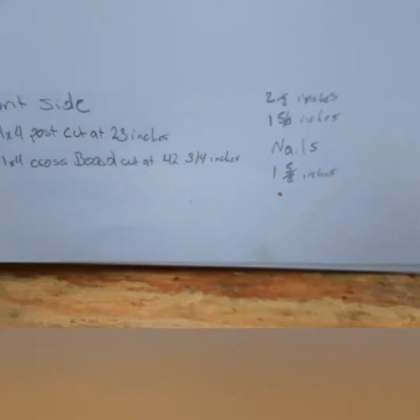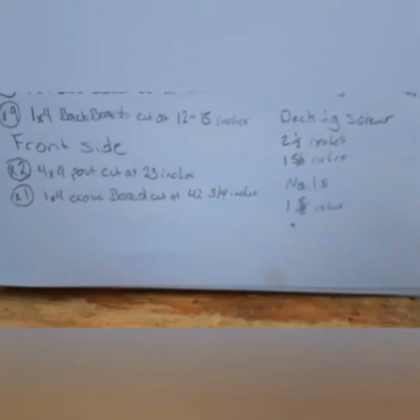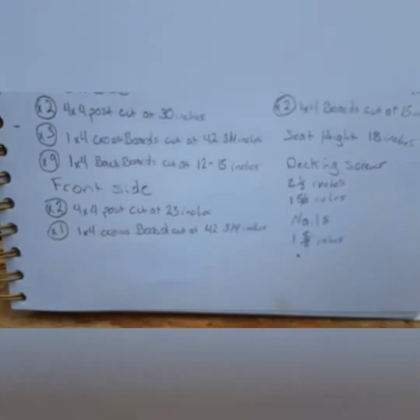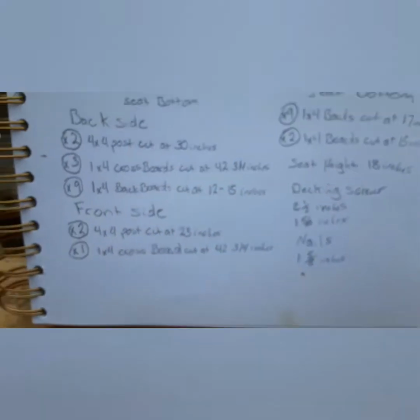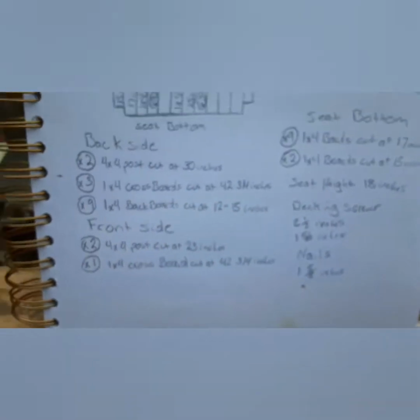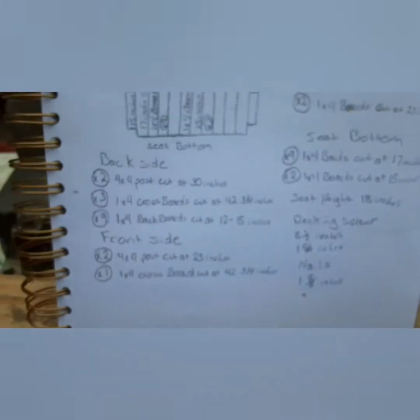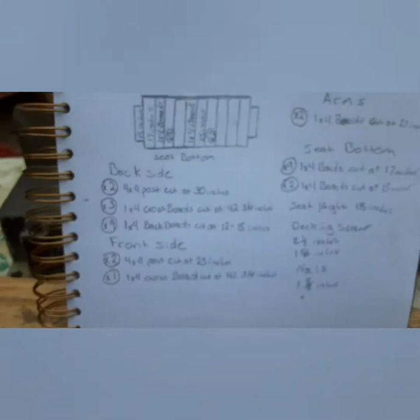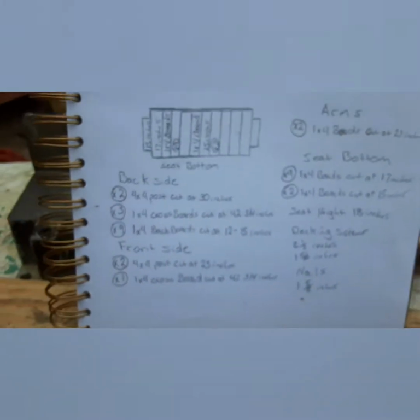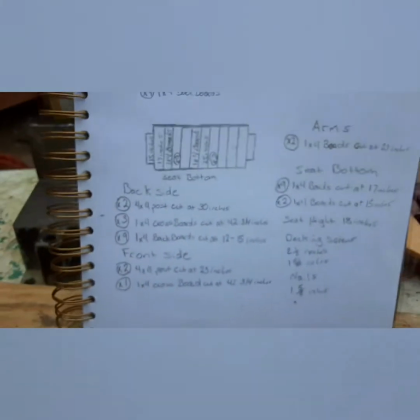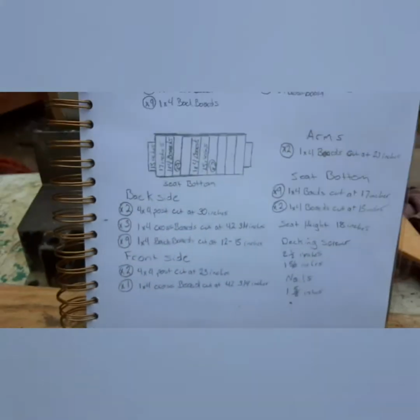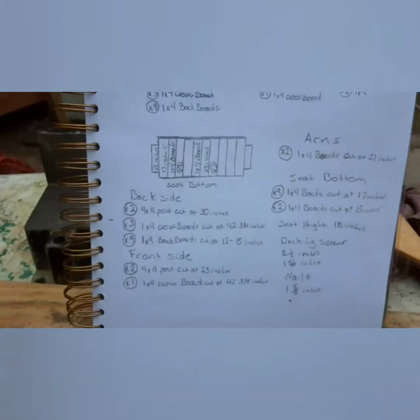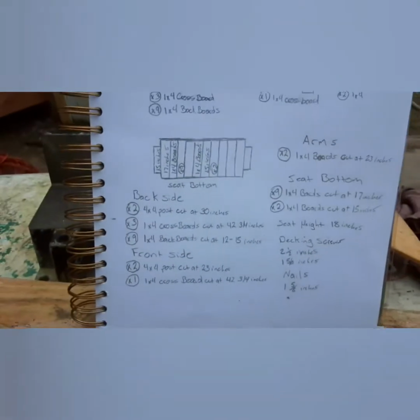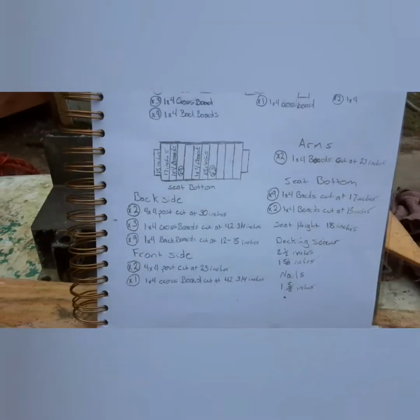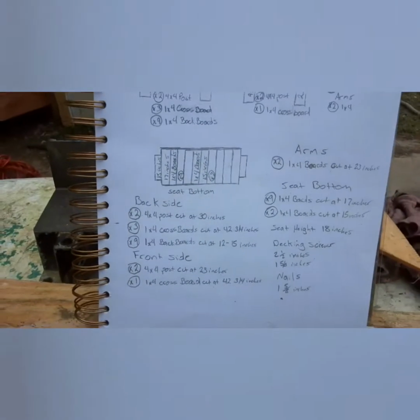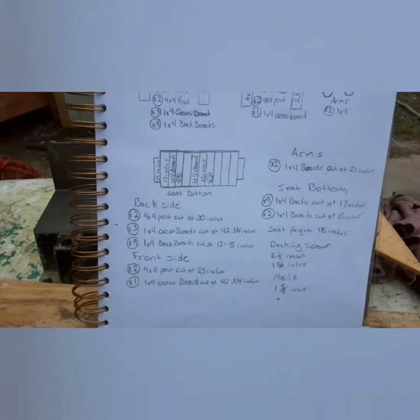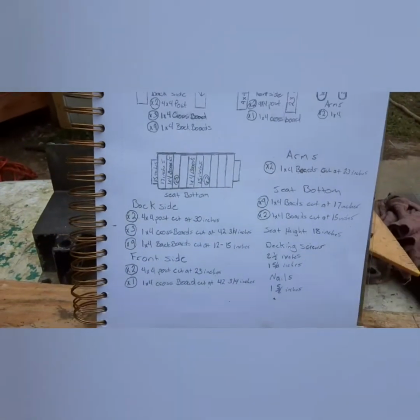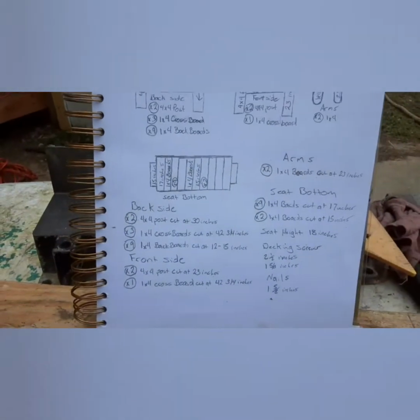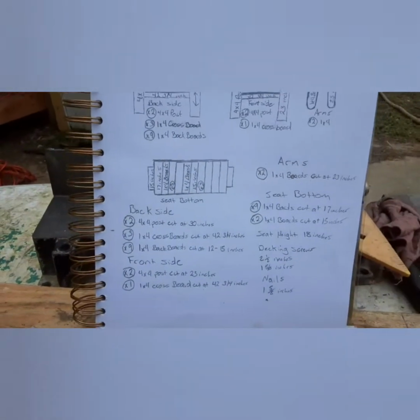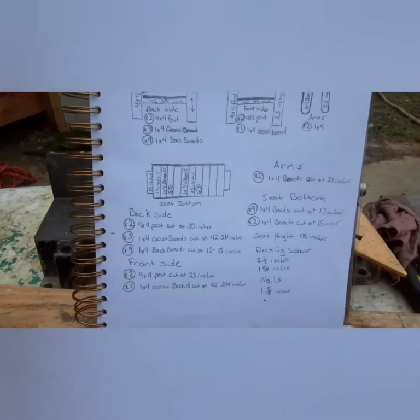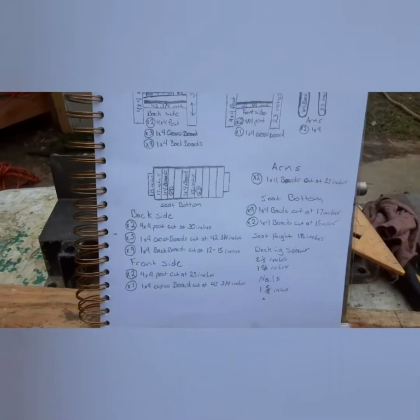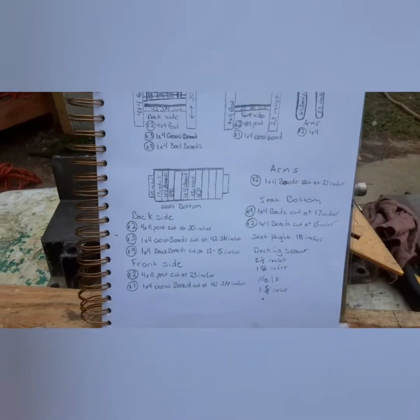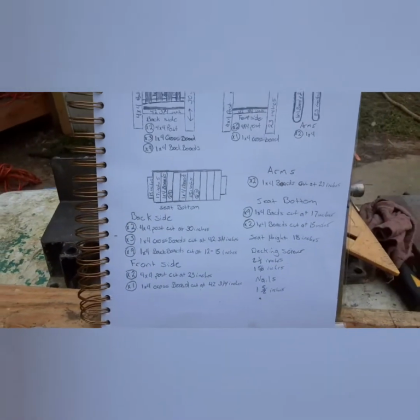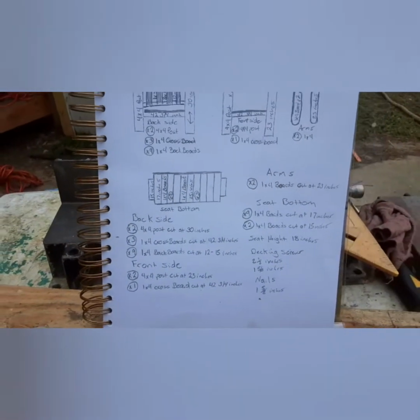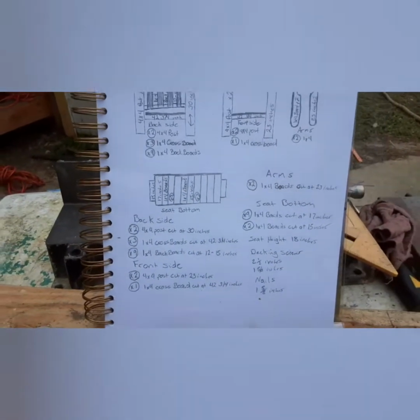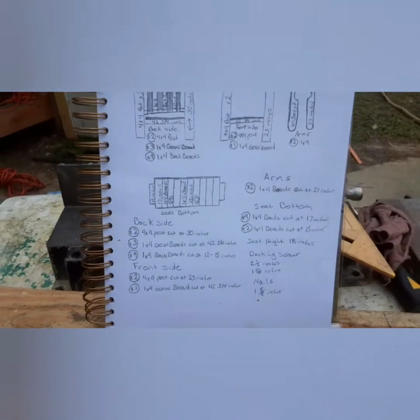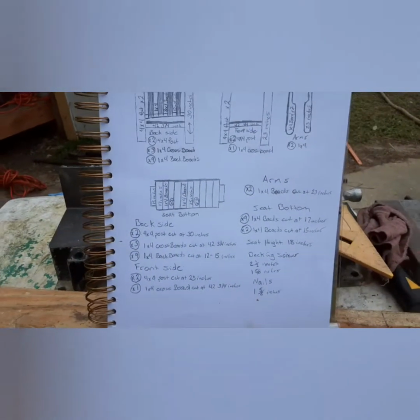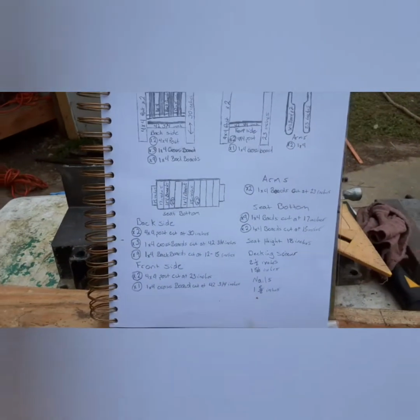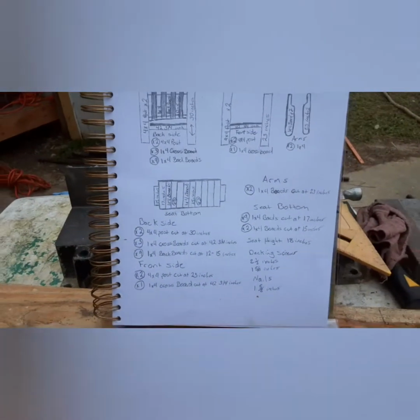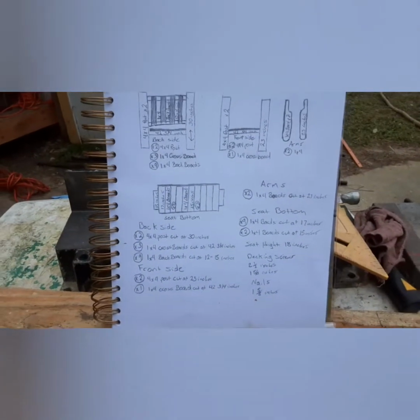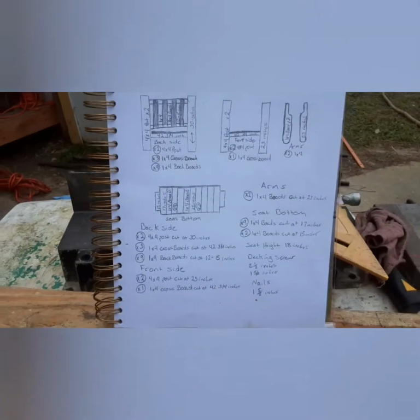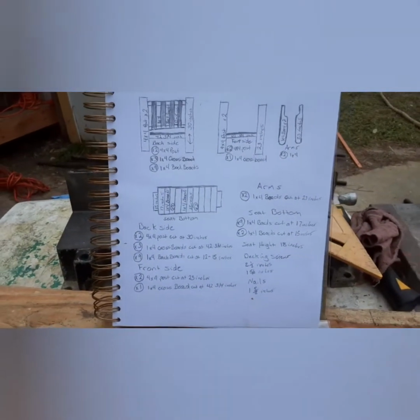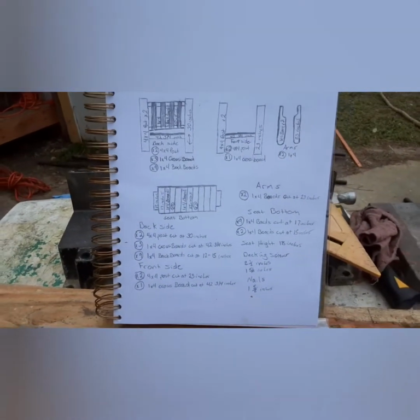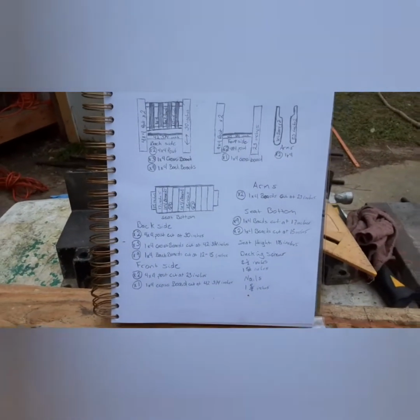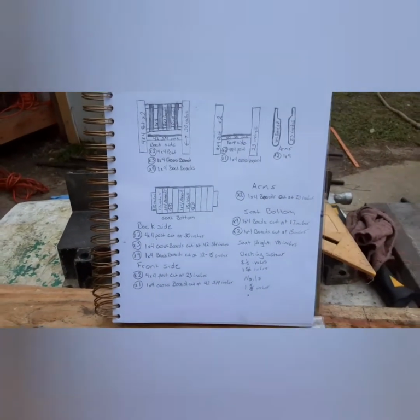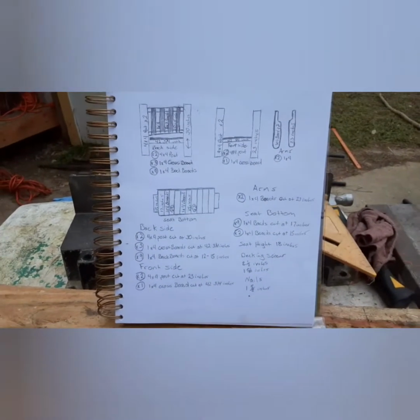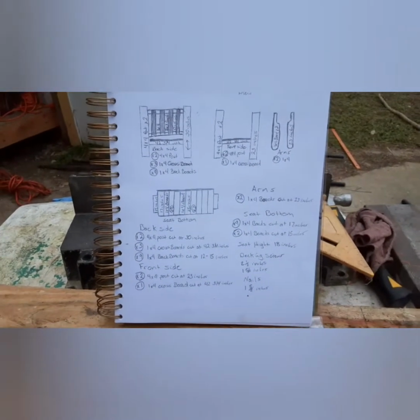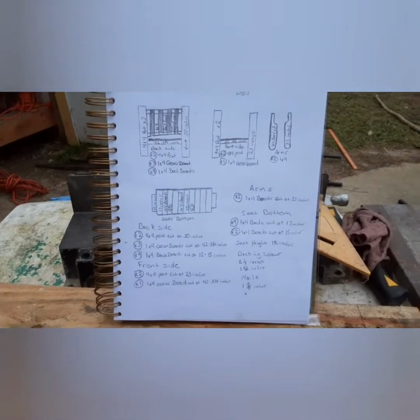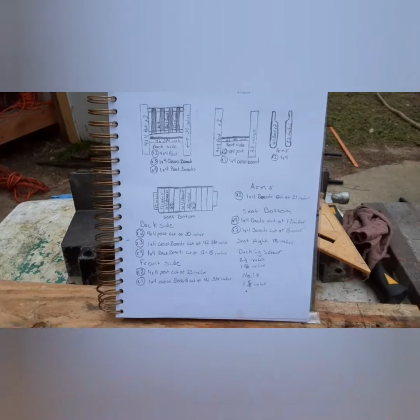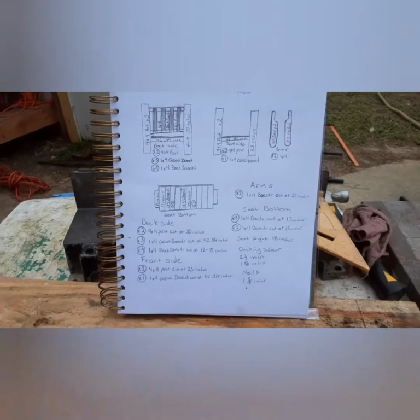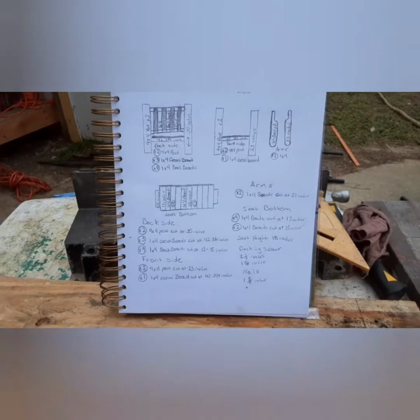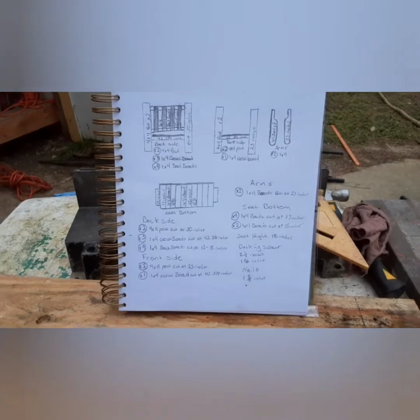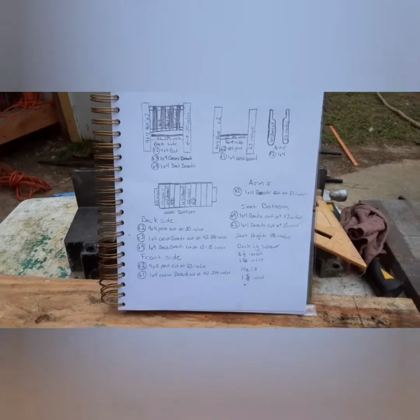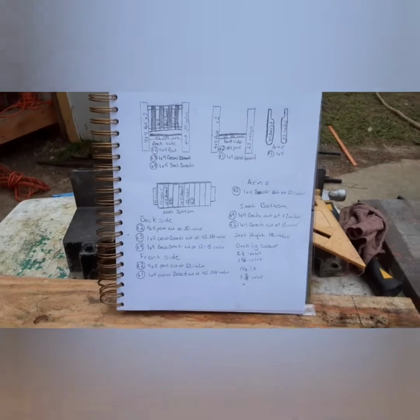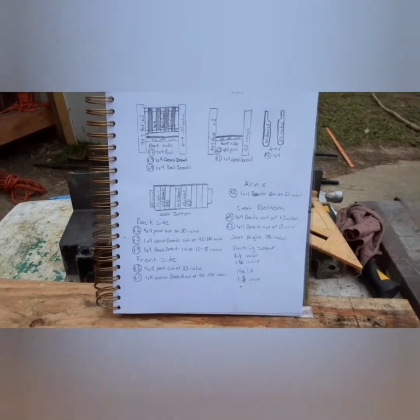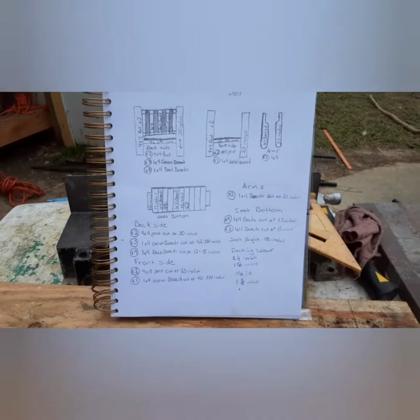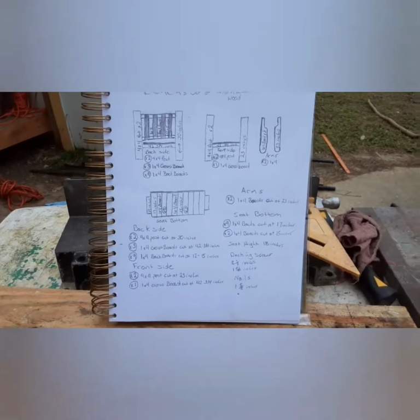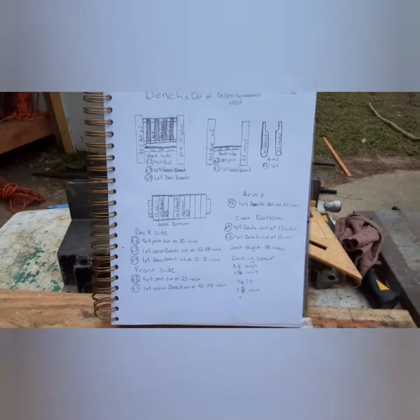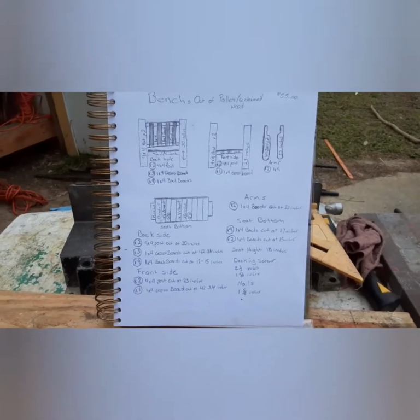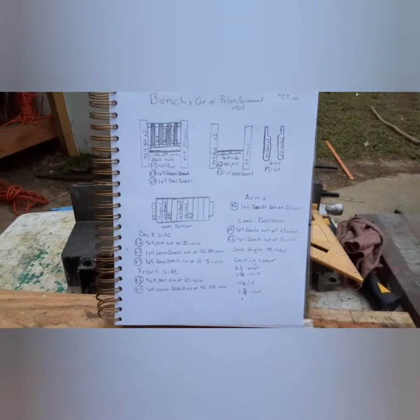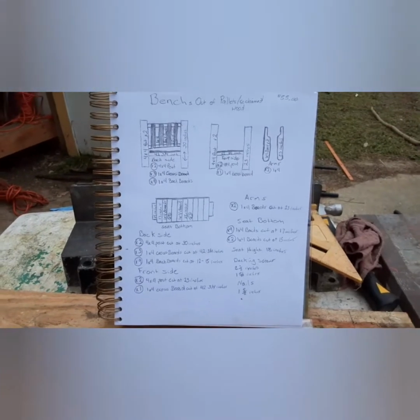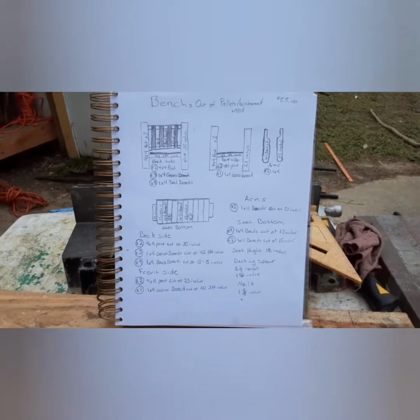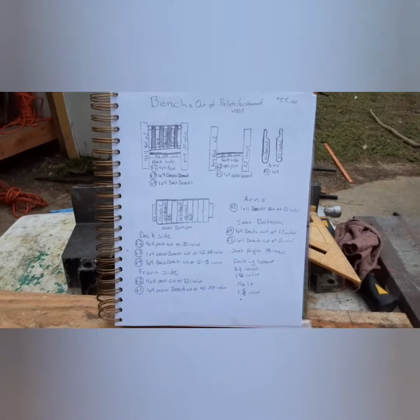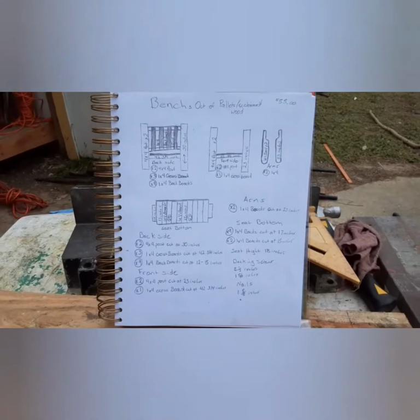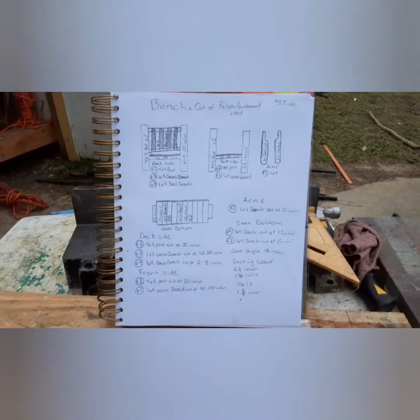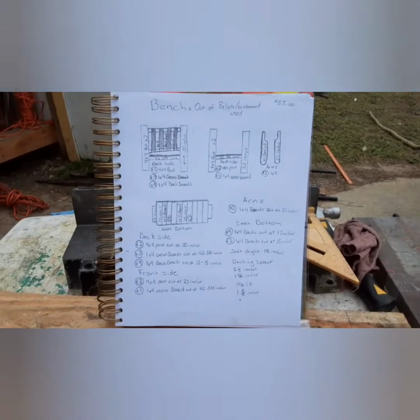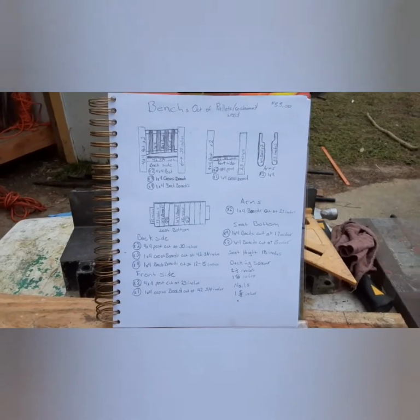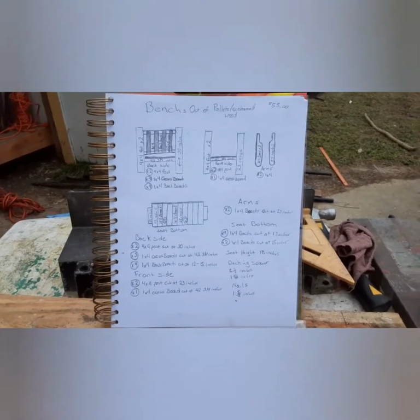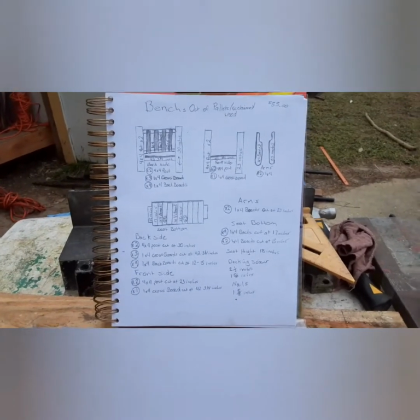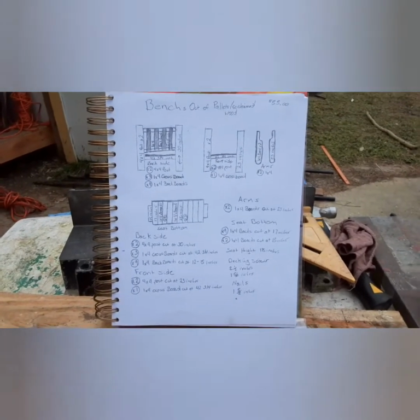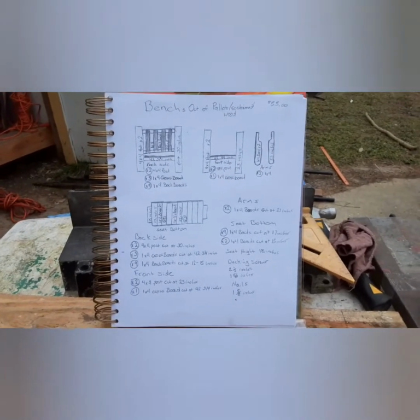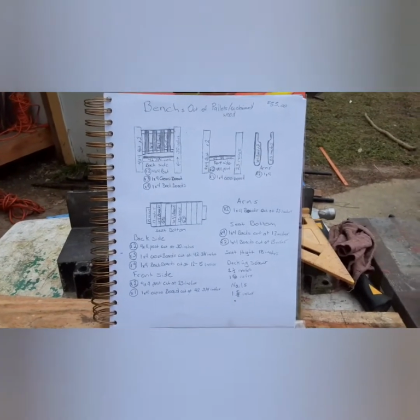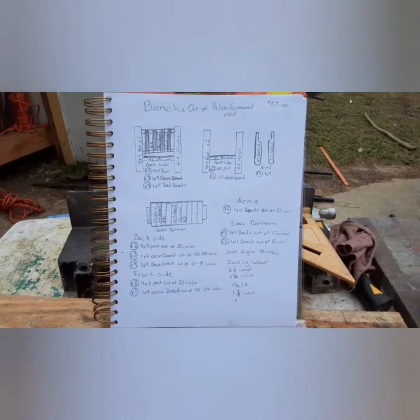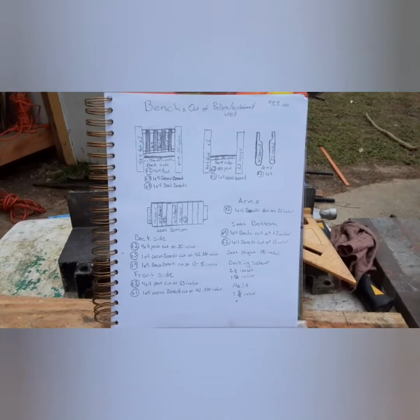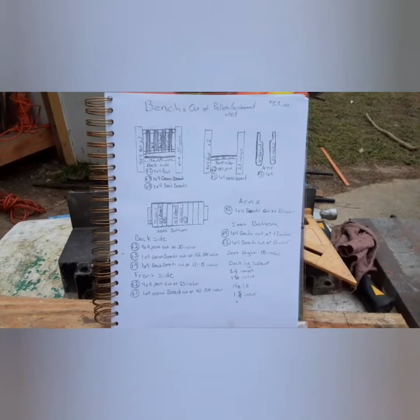Here's my plans. It's not the best drawing I know, but it does the job.